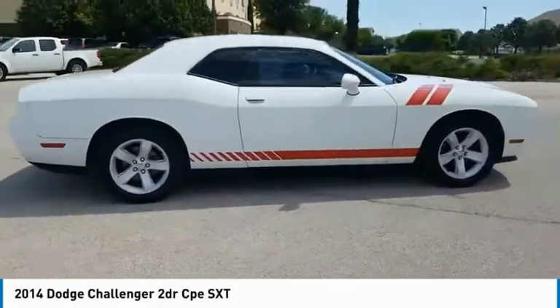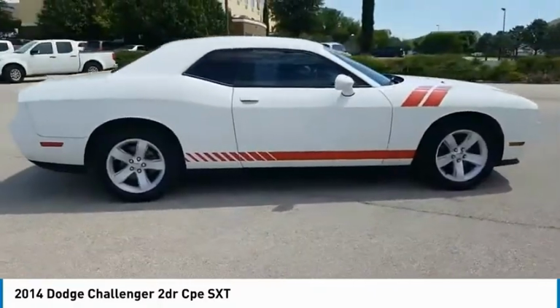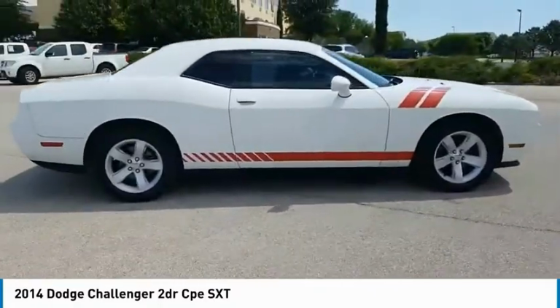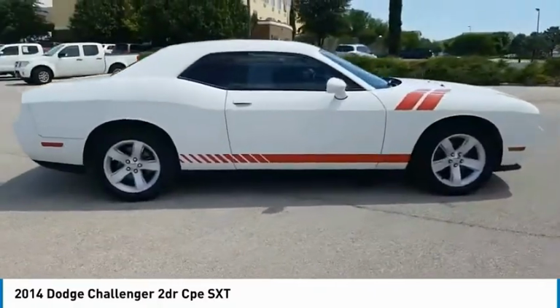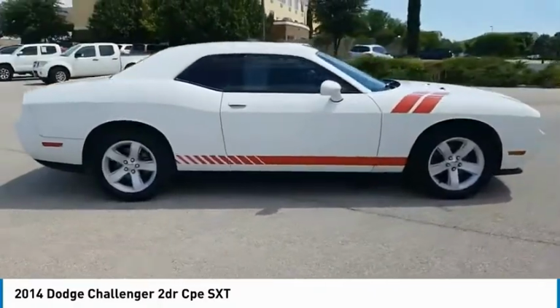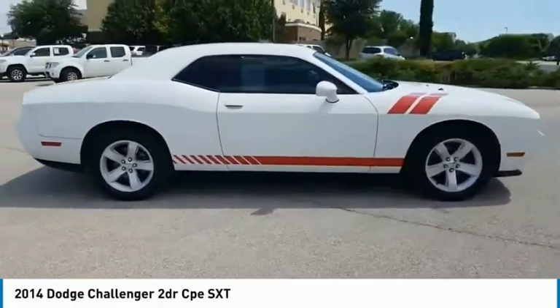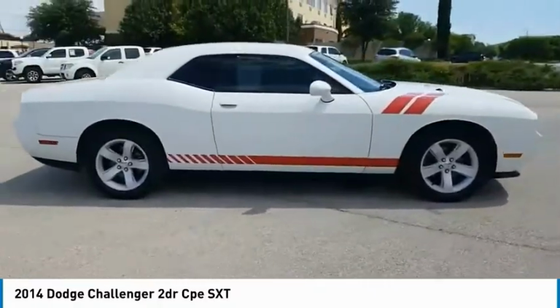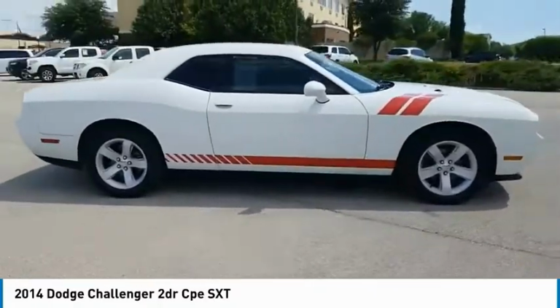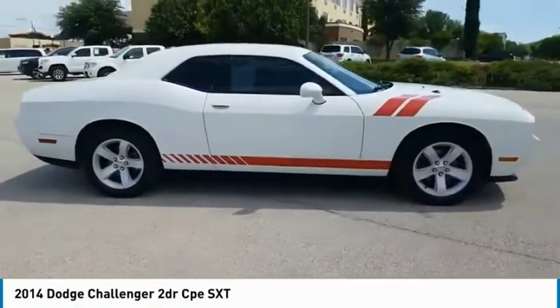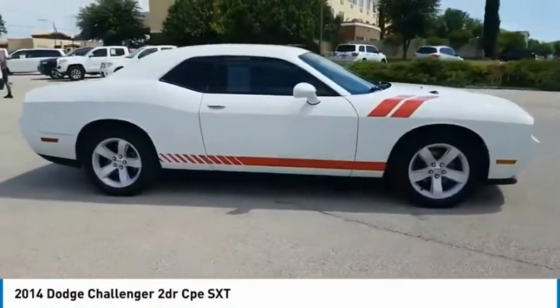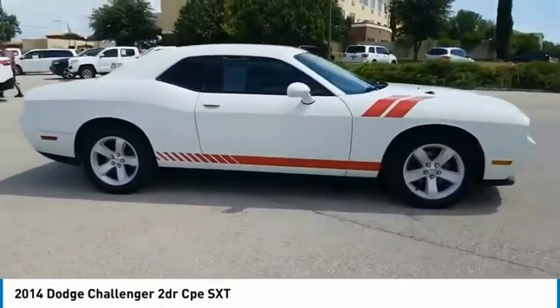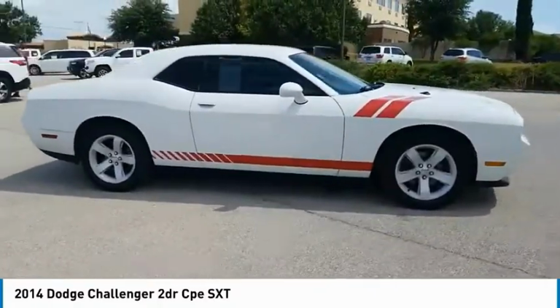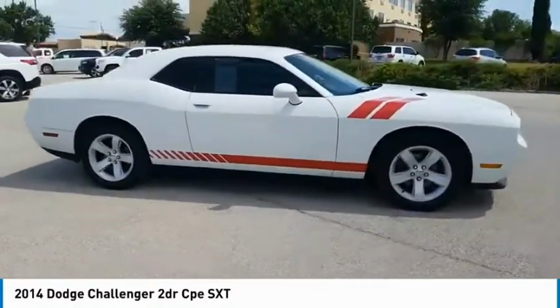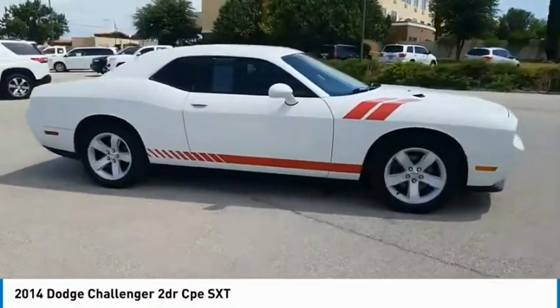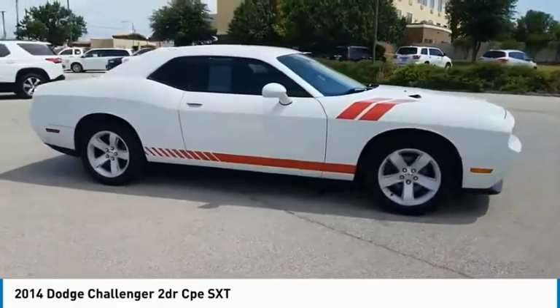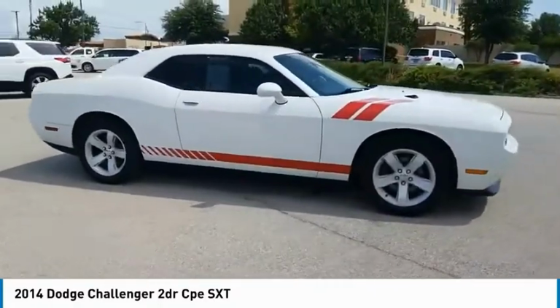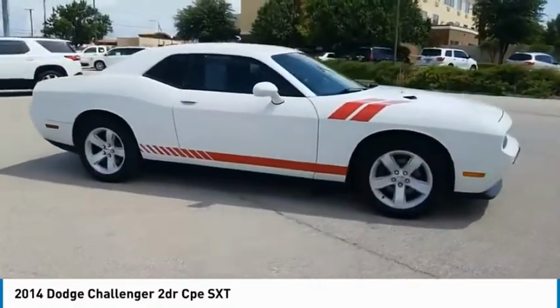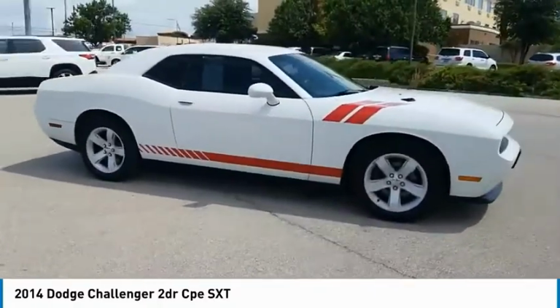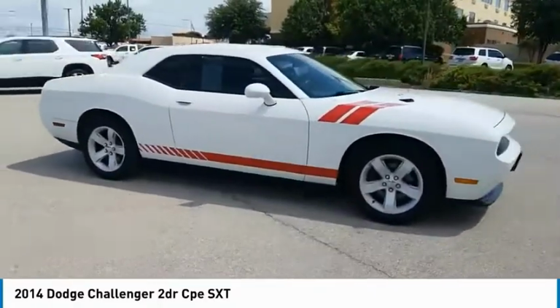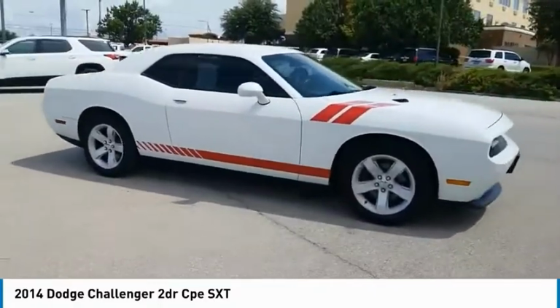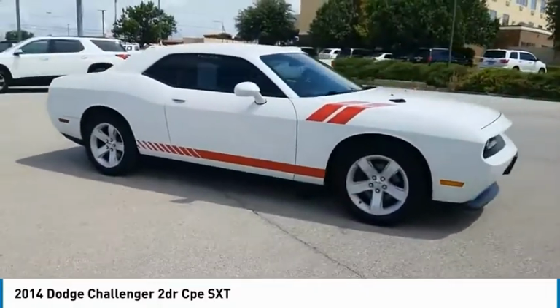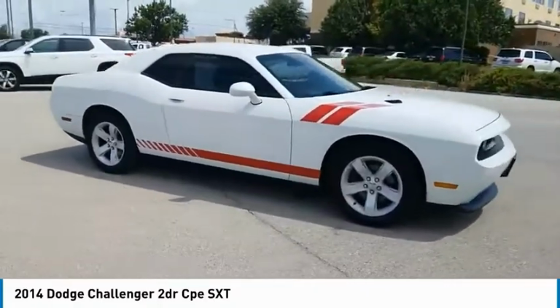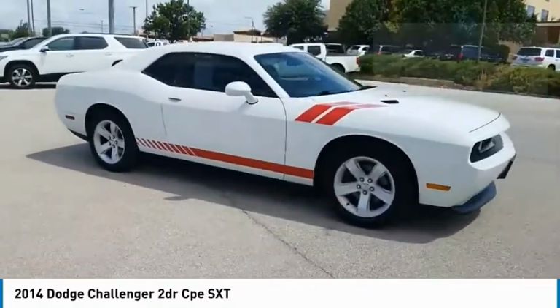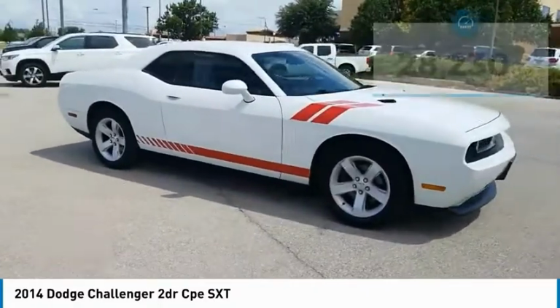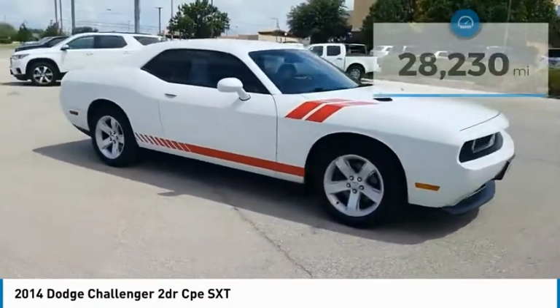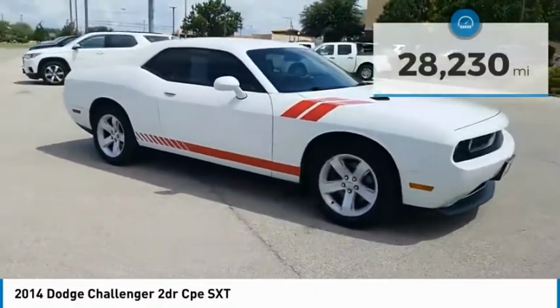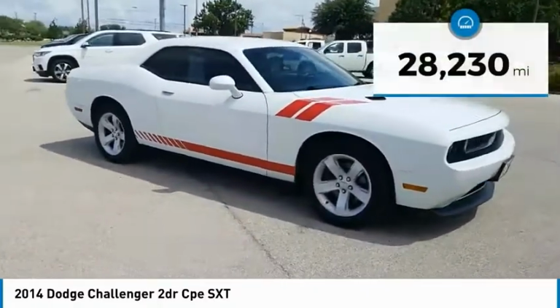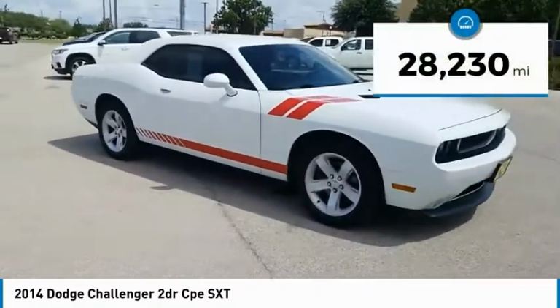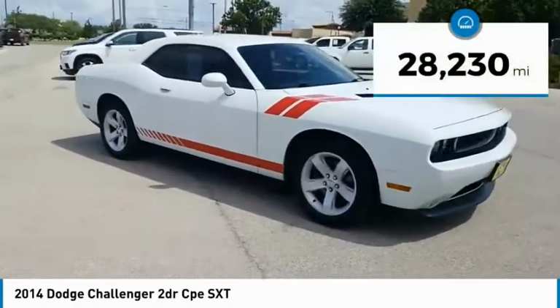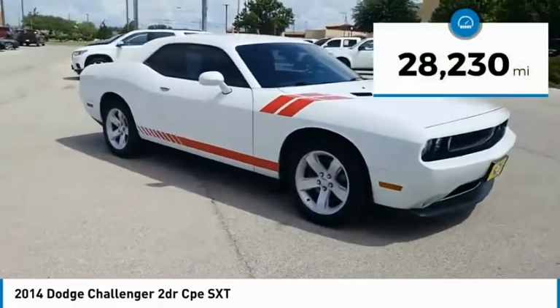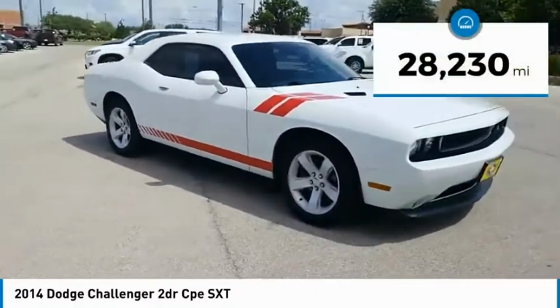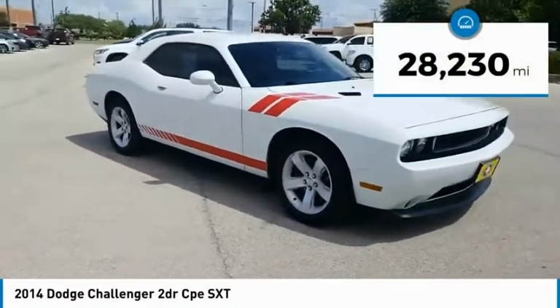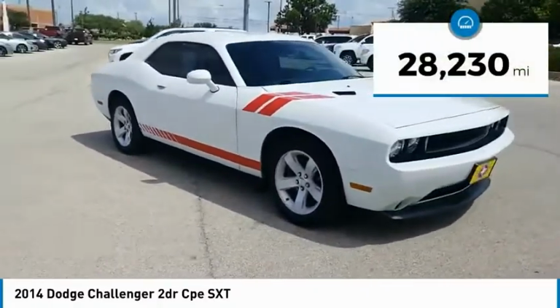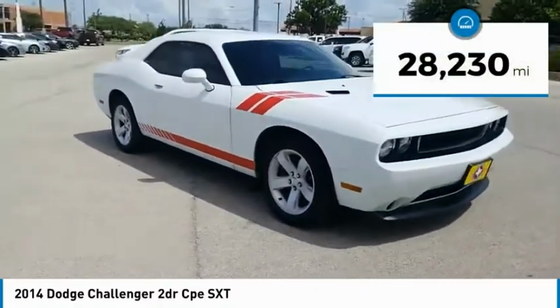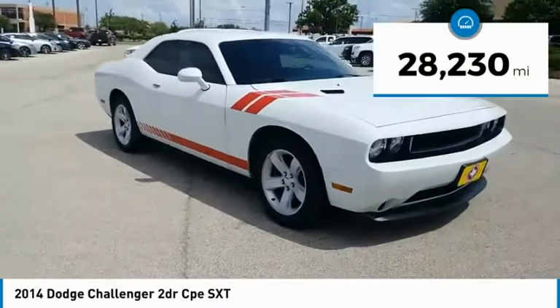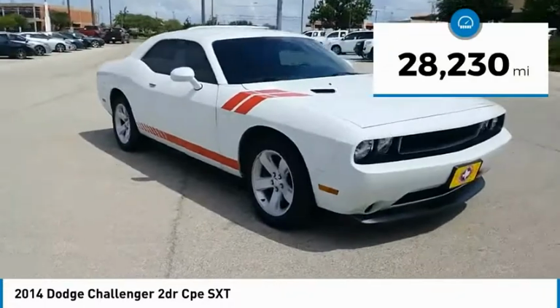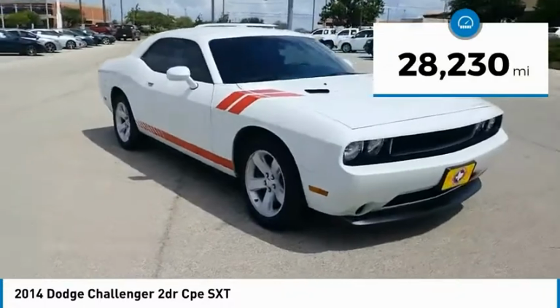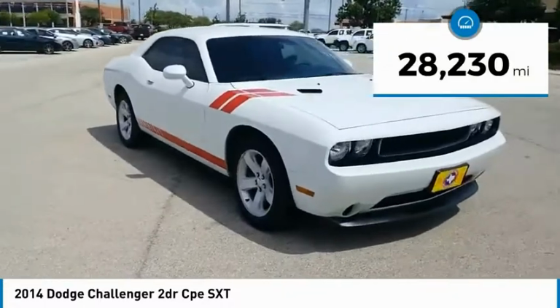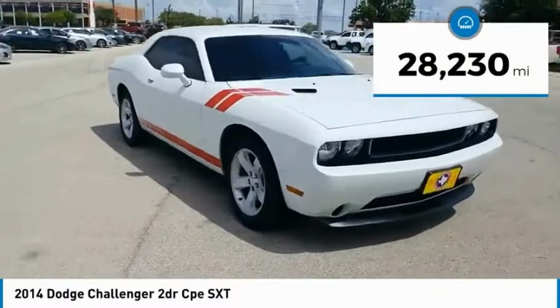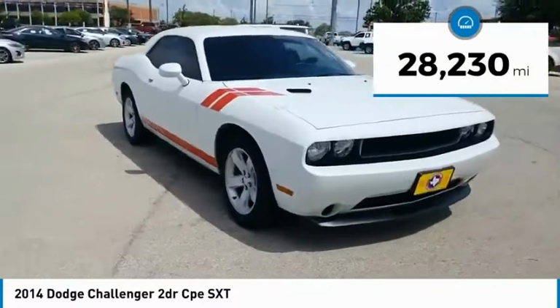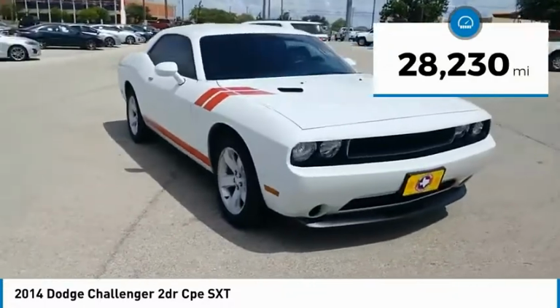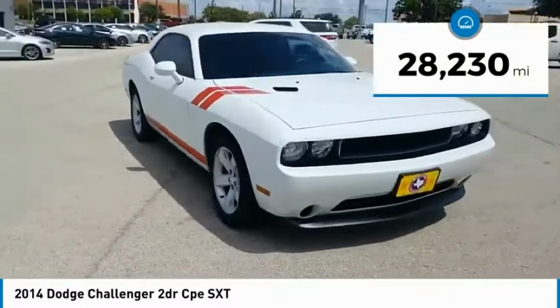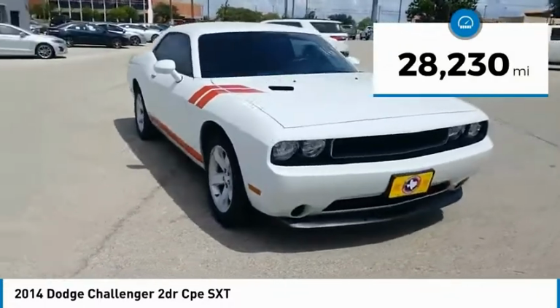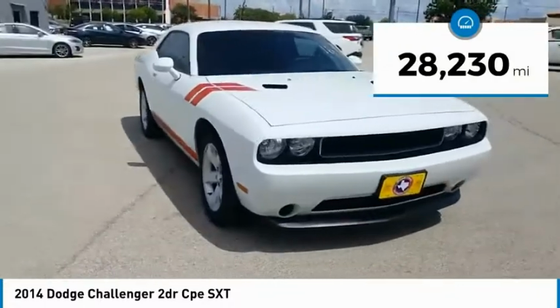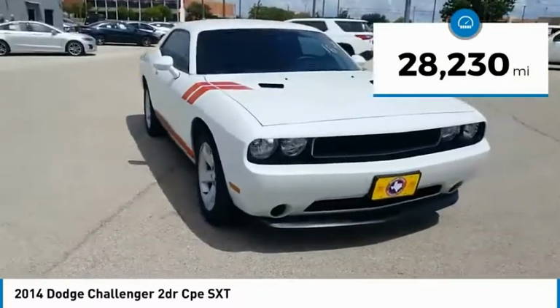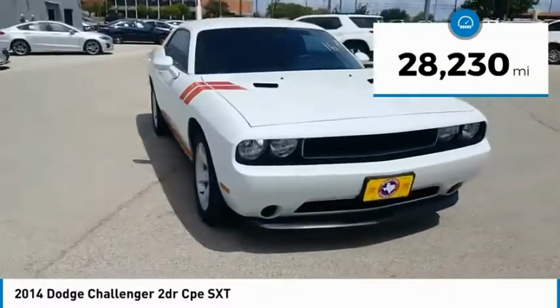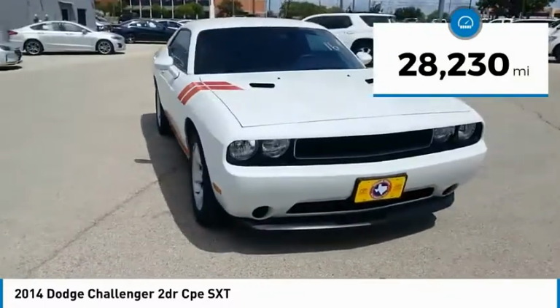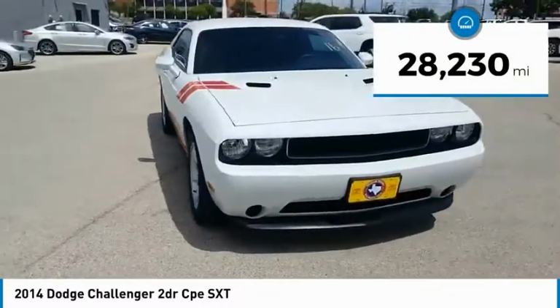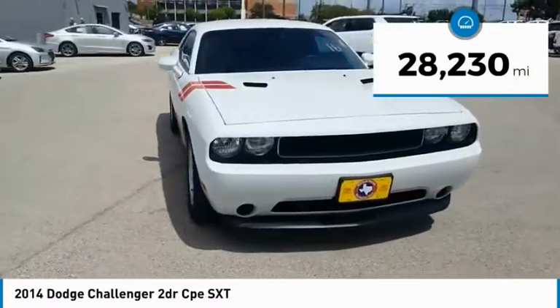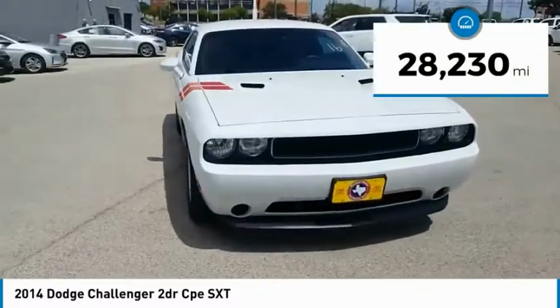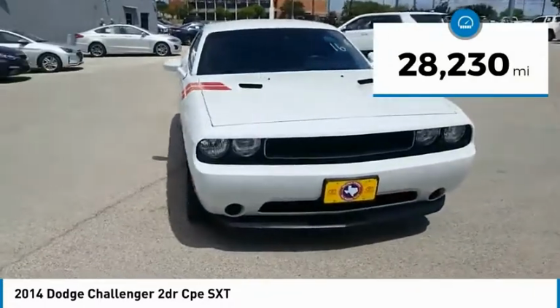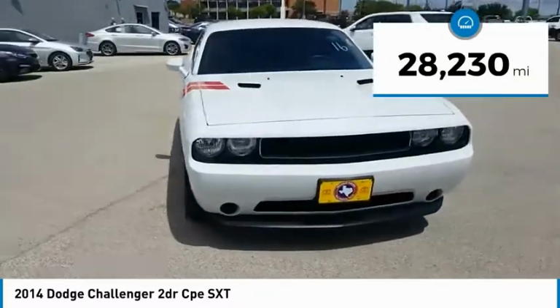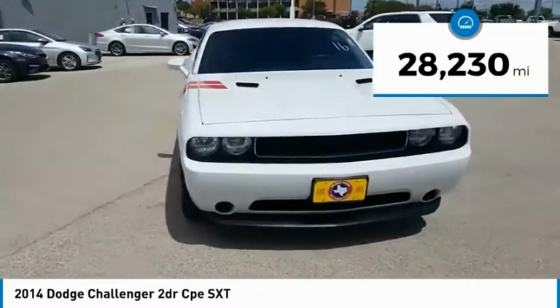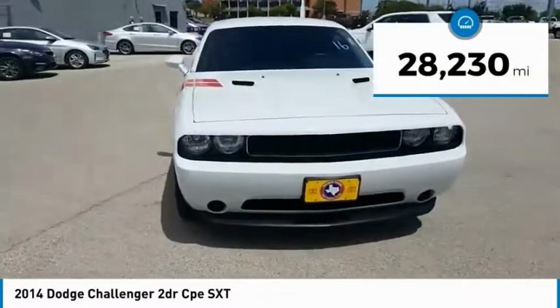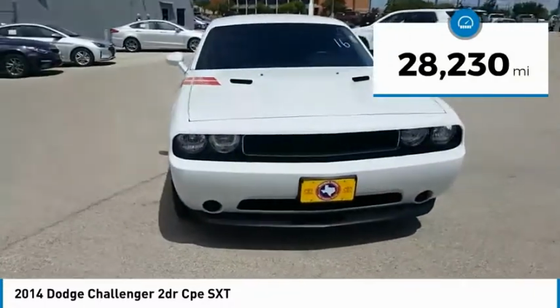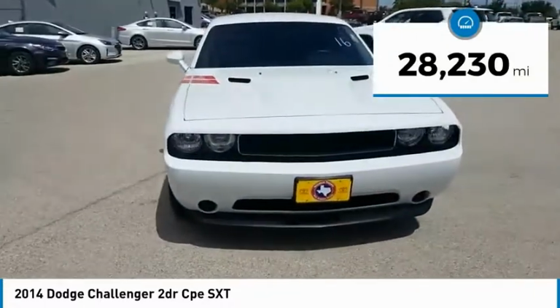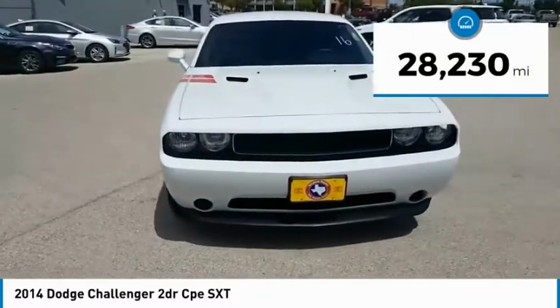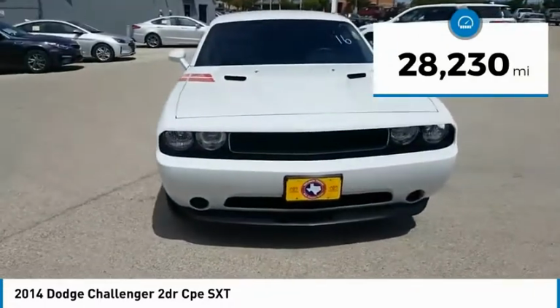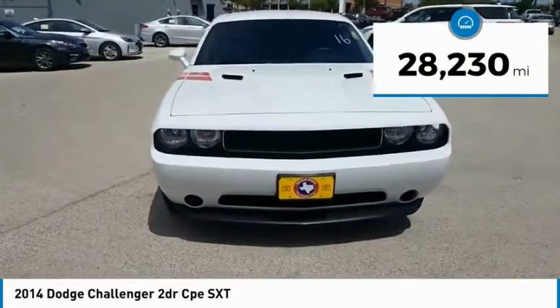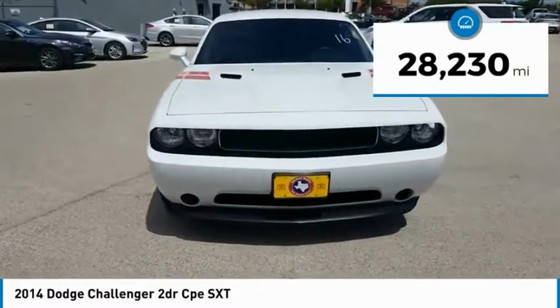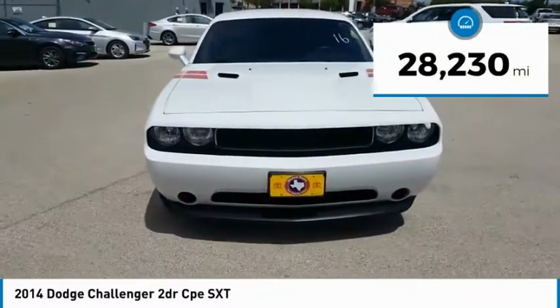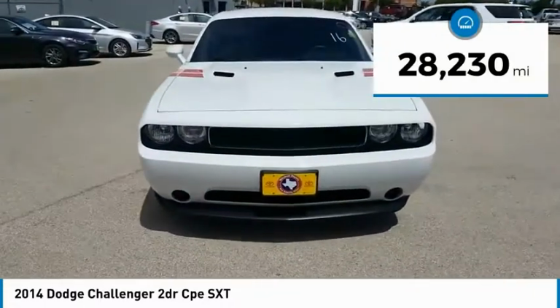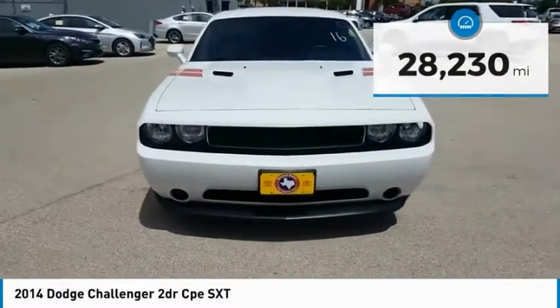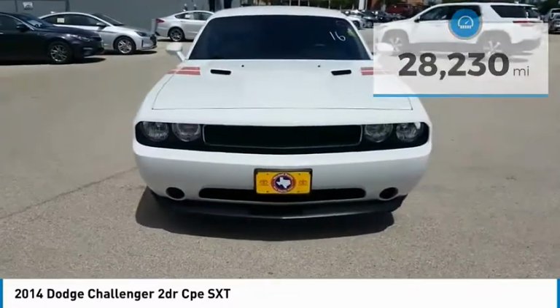It's powerful, practical, and efficient. This vehicle has less than 30,000 miles. Come take a test drive today.